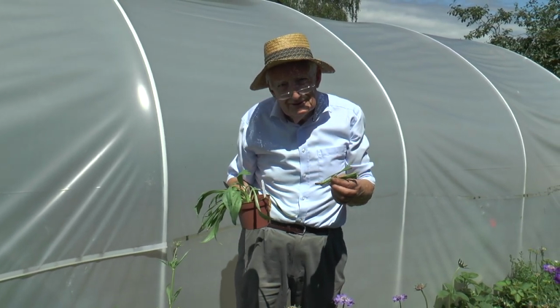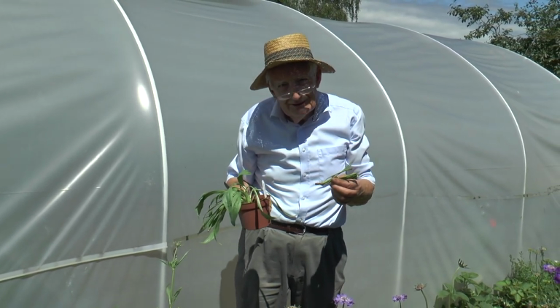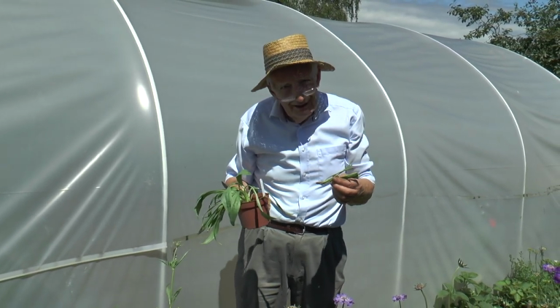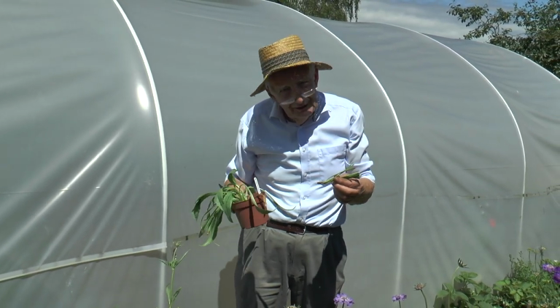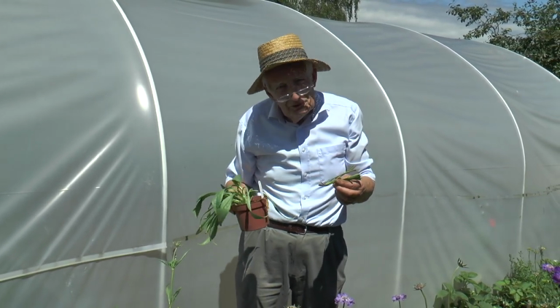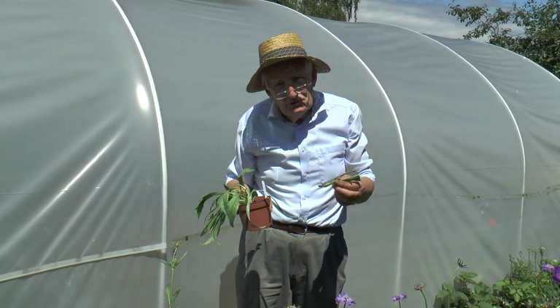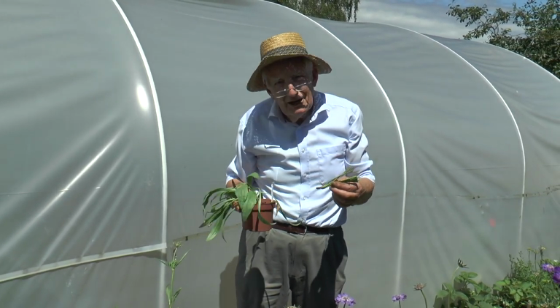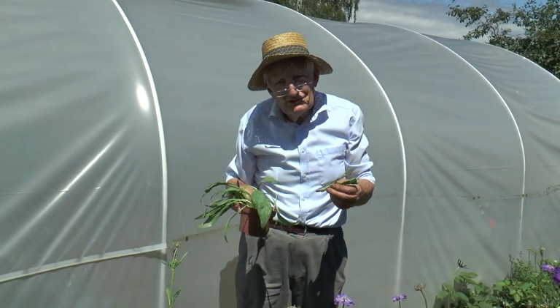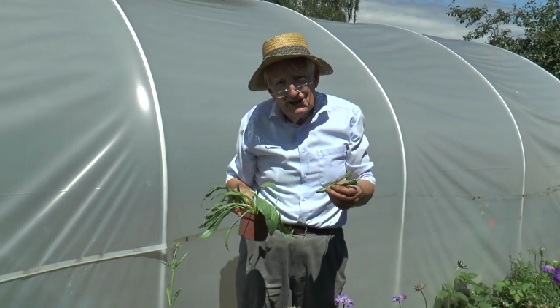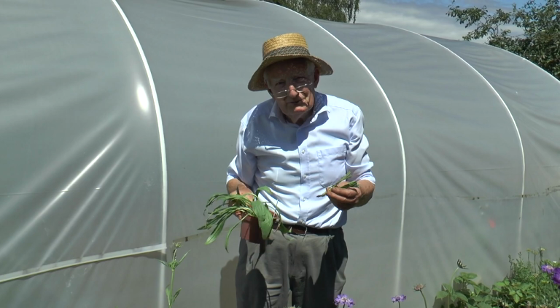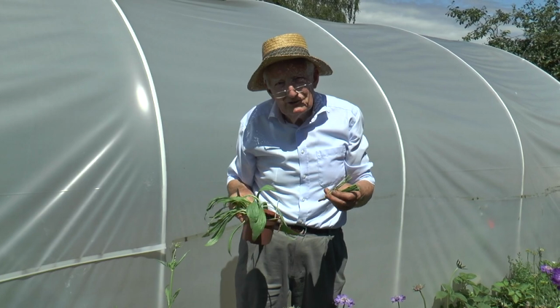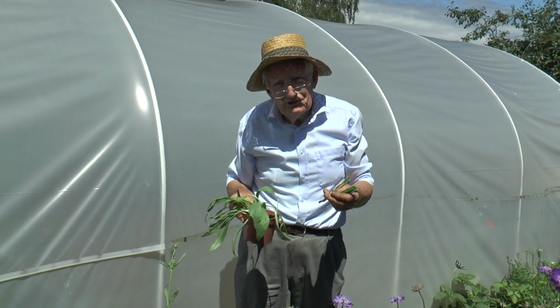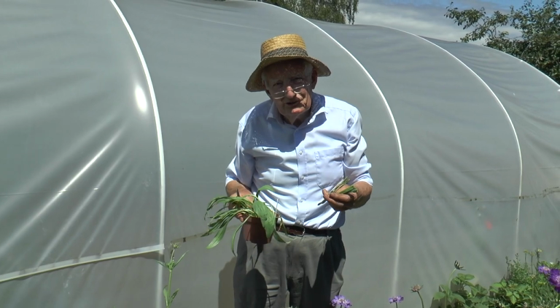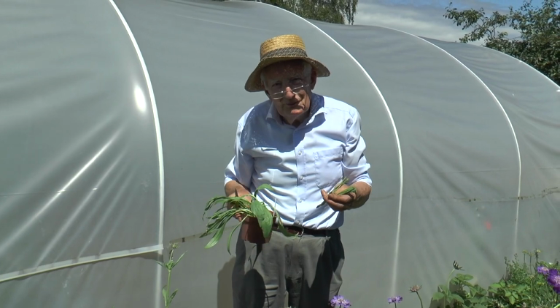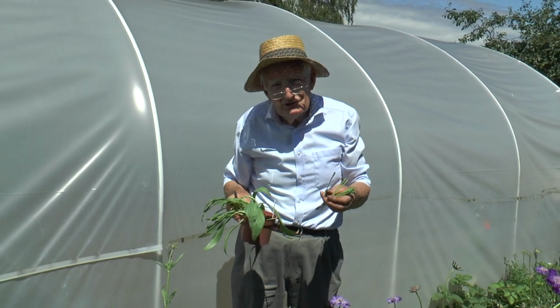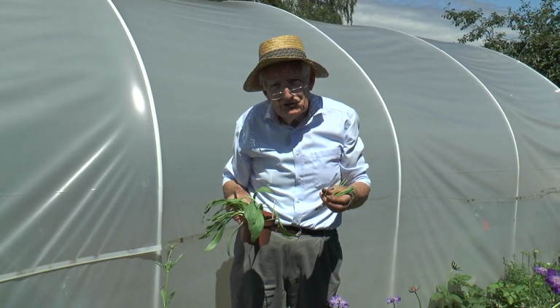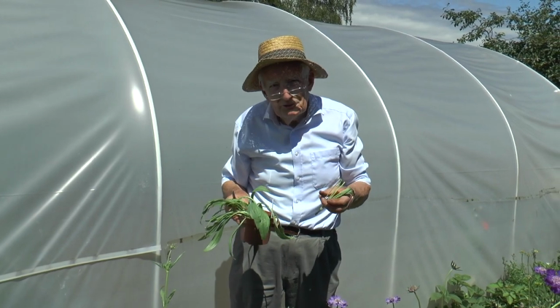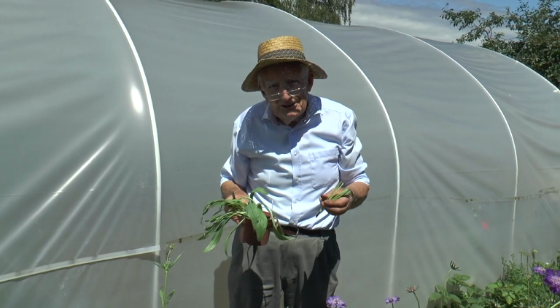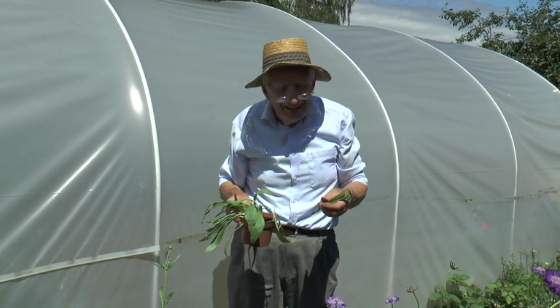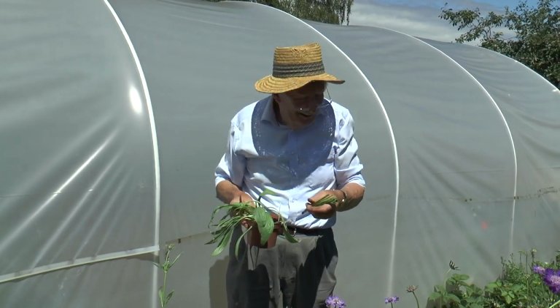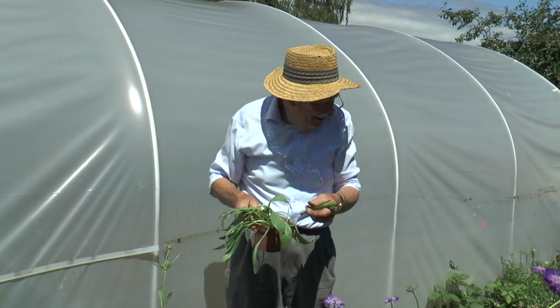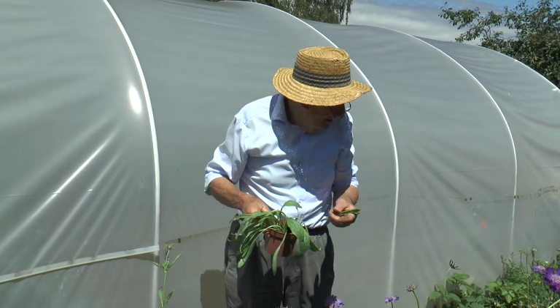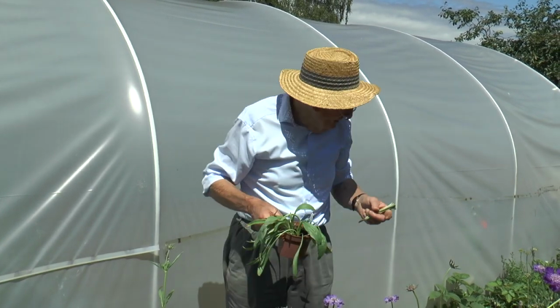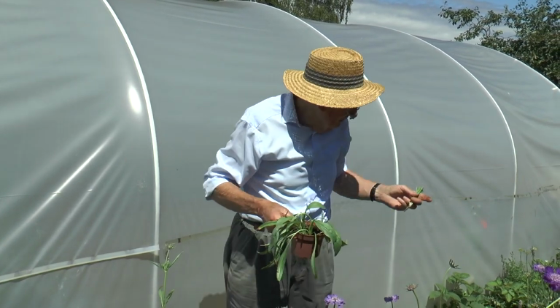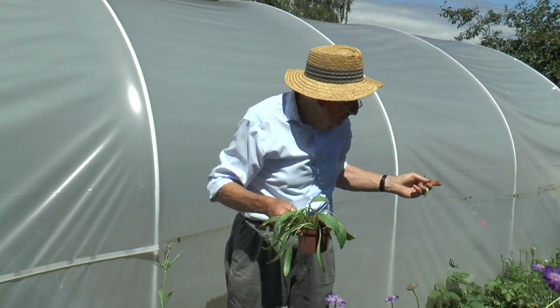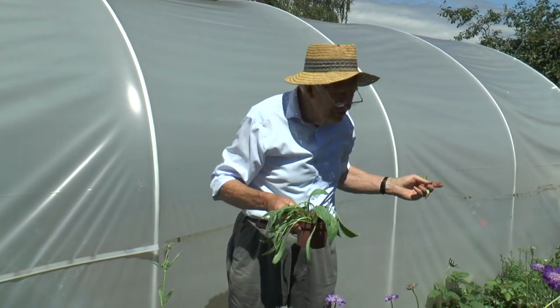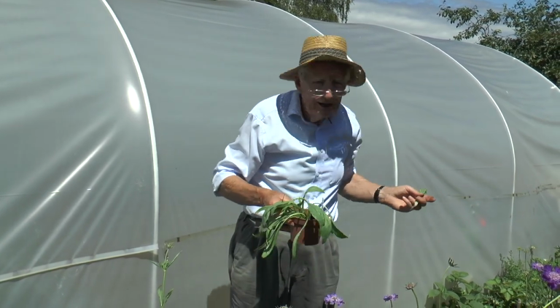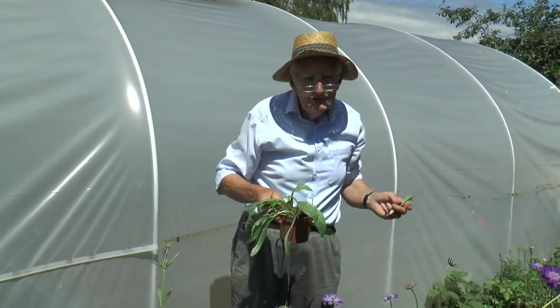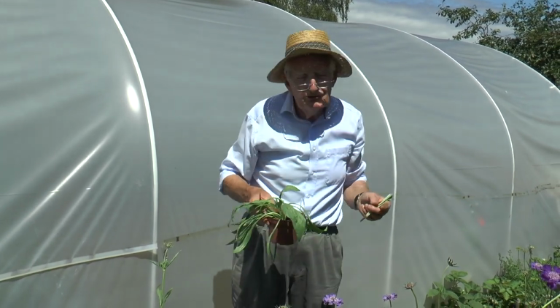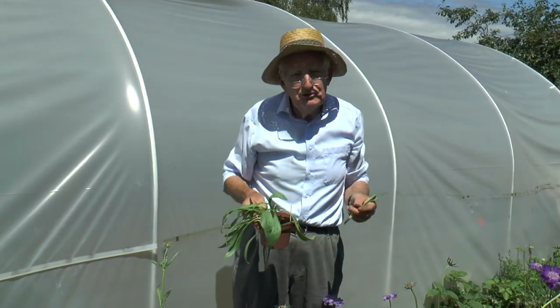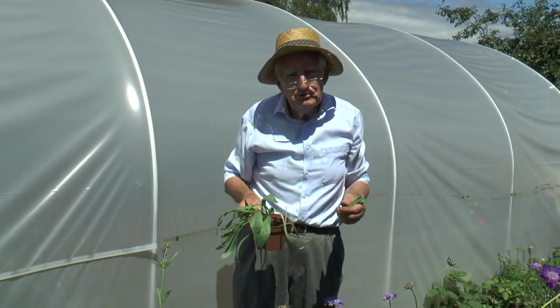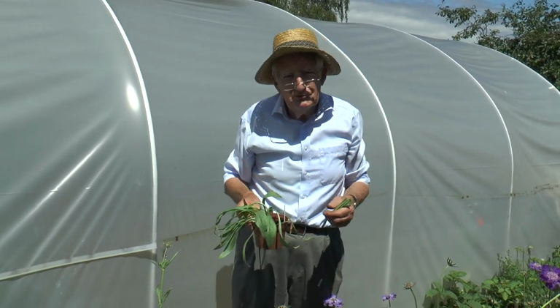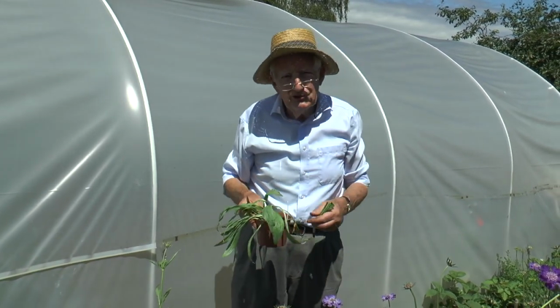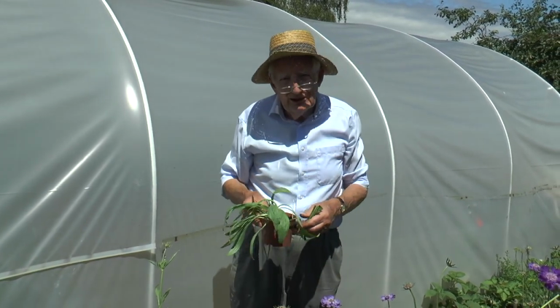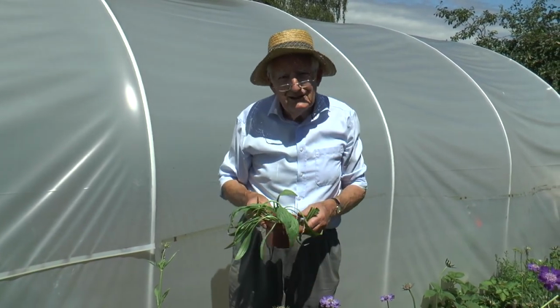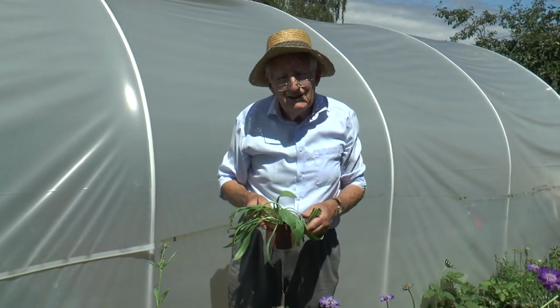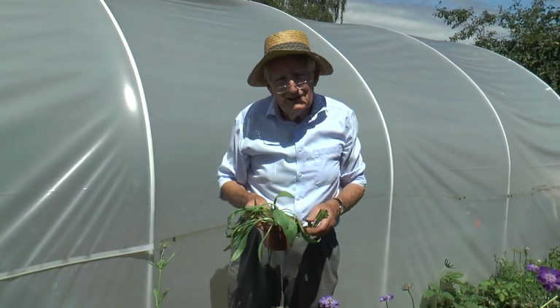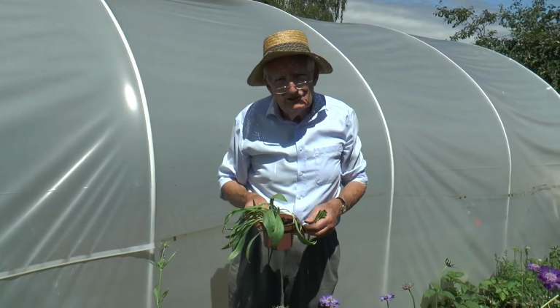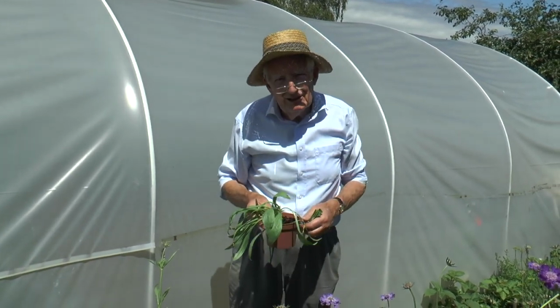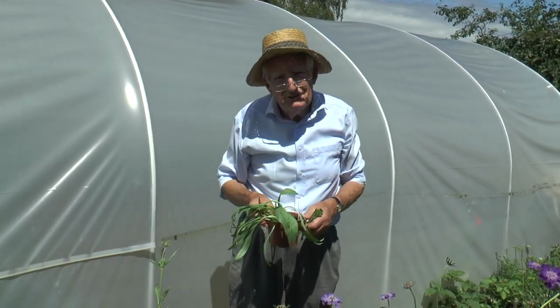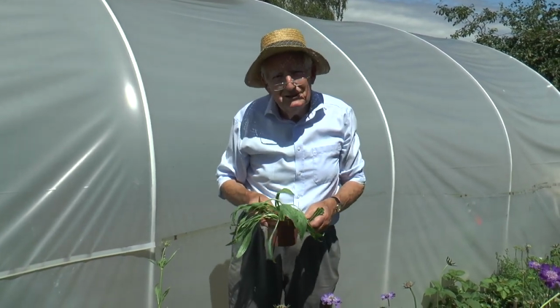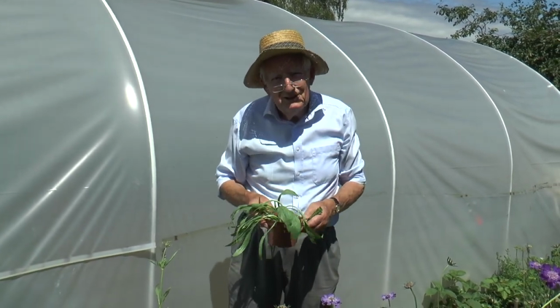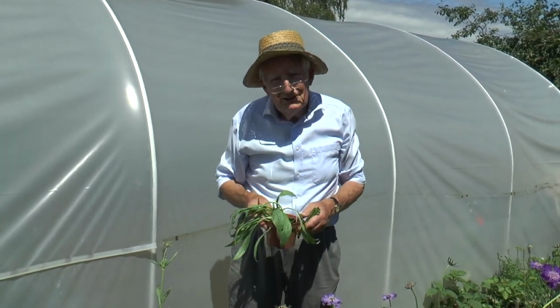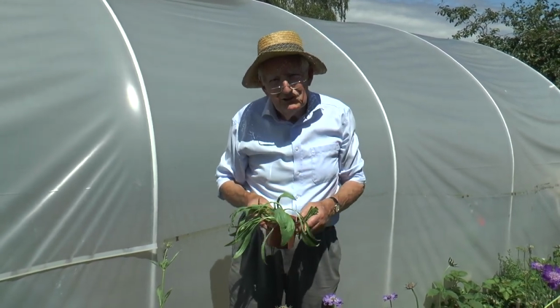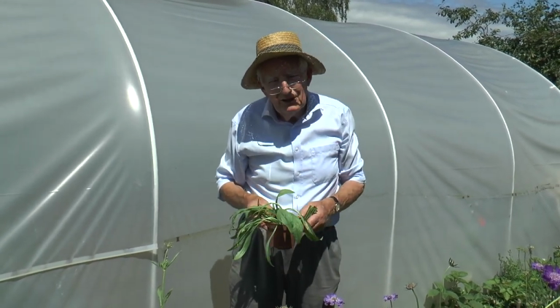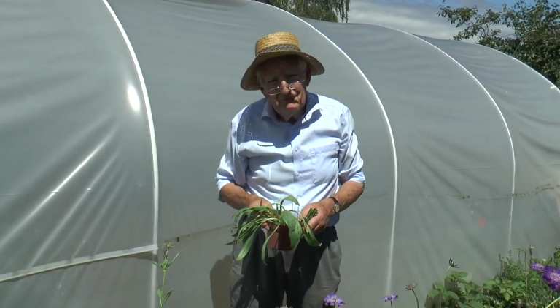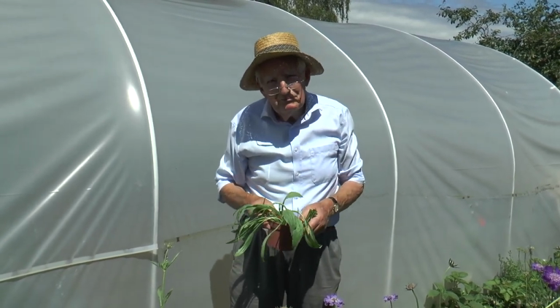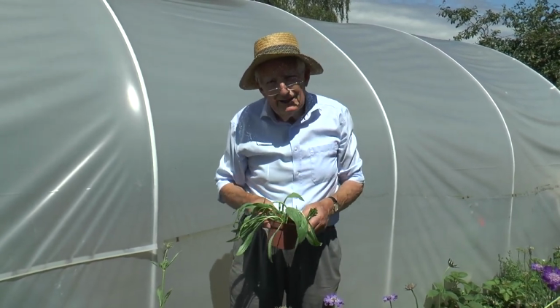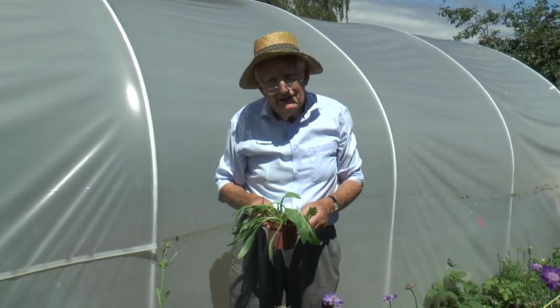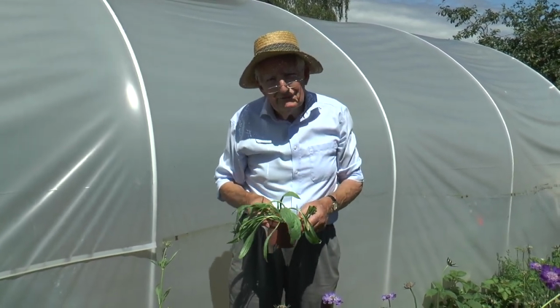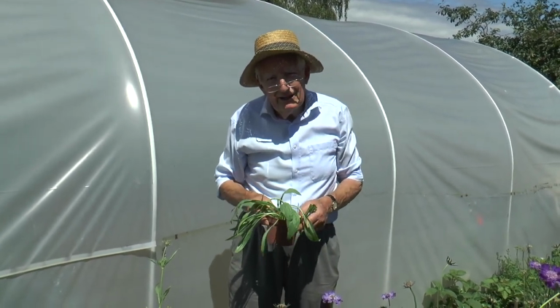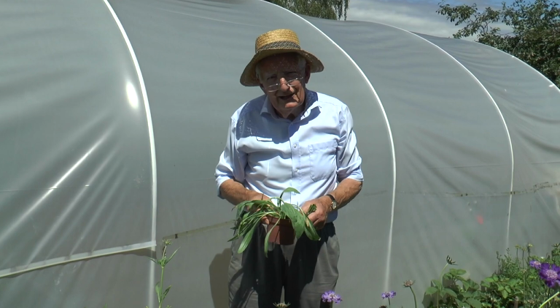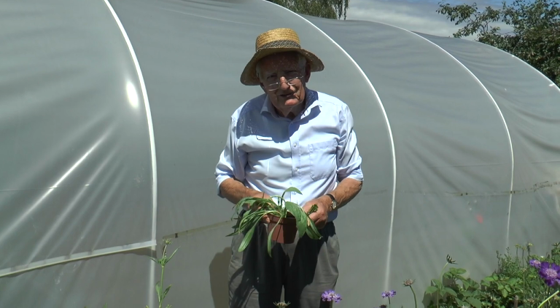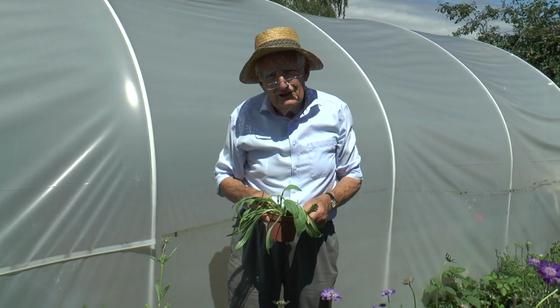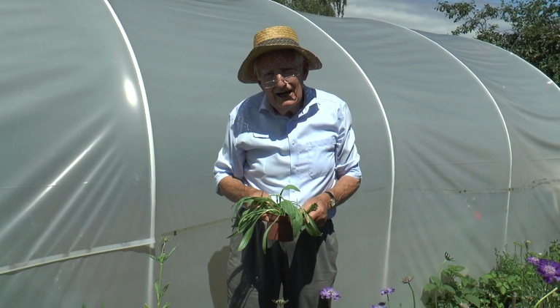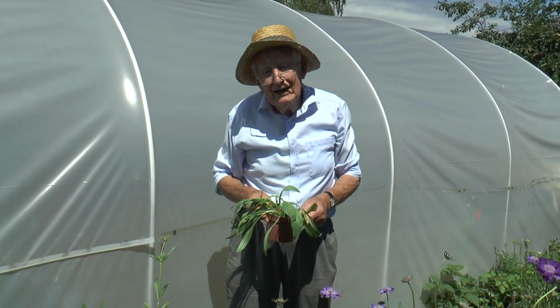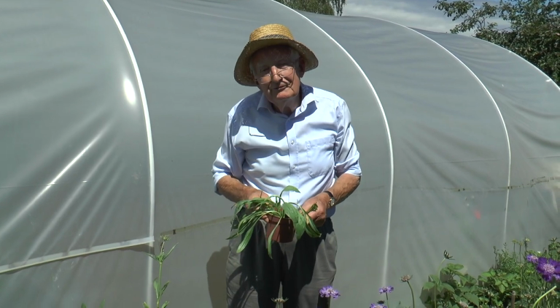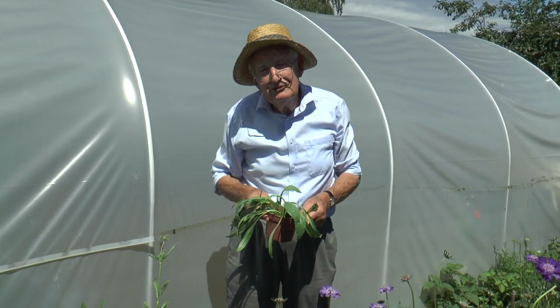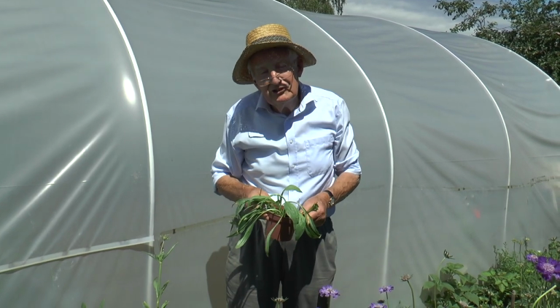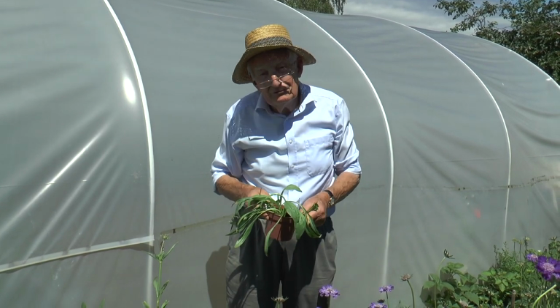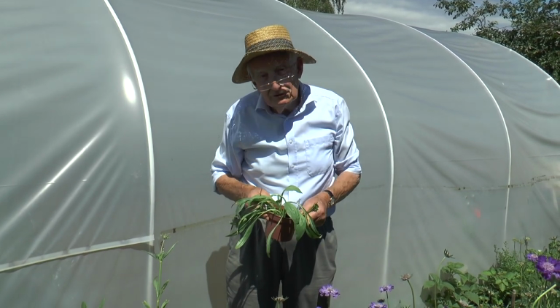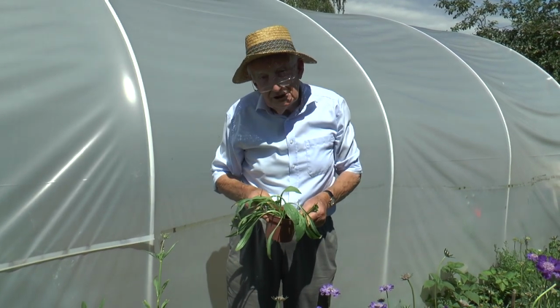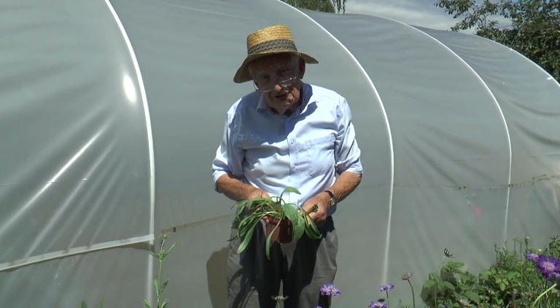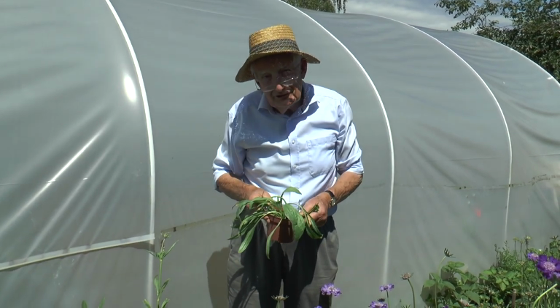I hope you like Scabious as much as I do, and if you raise a few from seed I can tell you you'll have plenty of flowers to cut for several years.